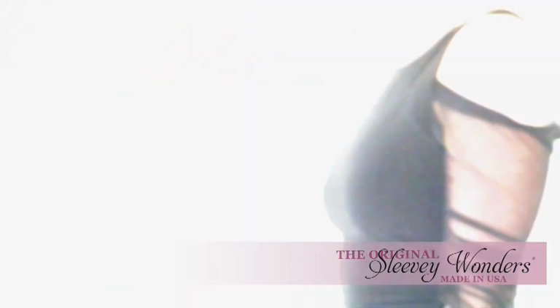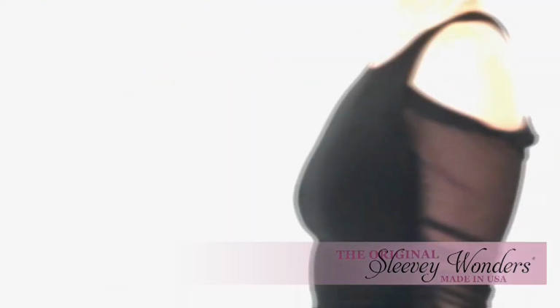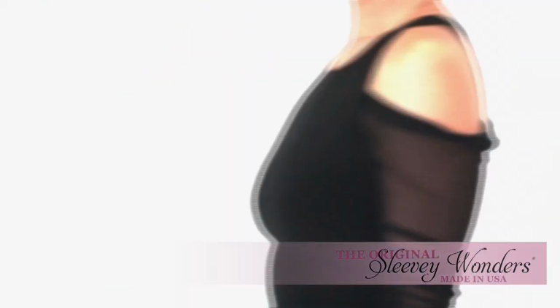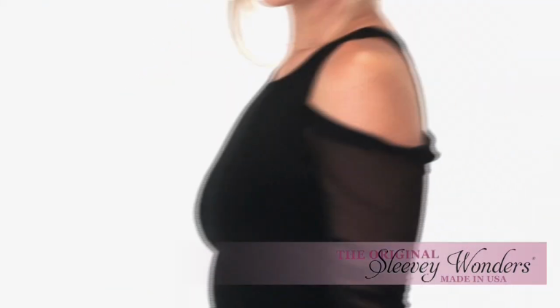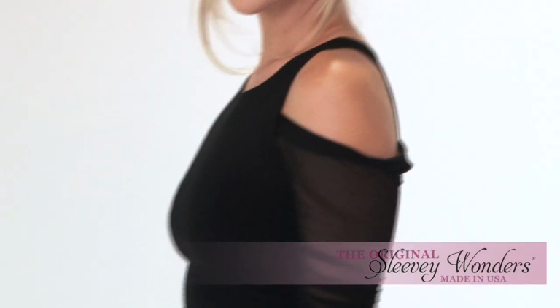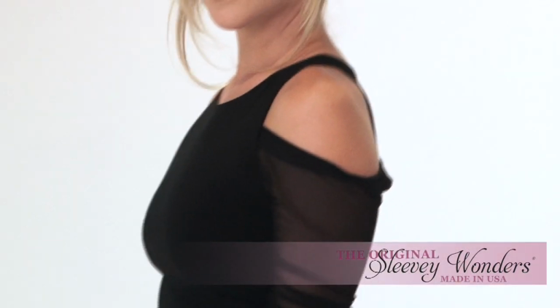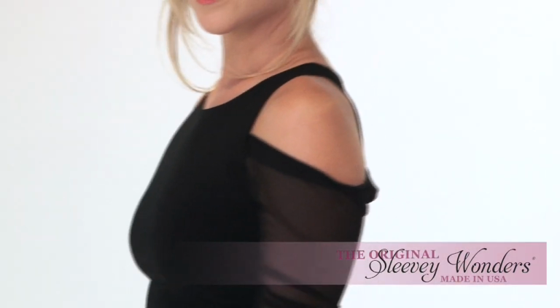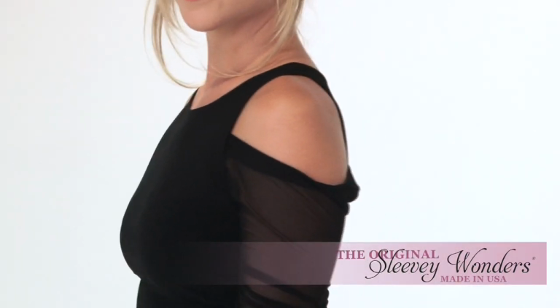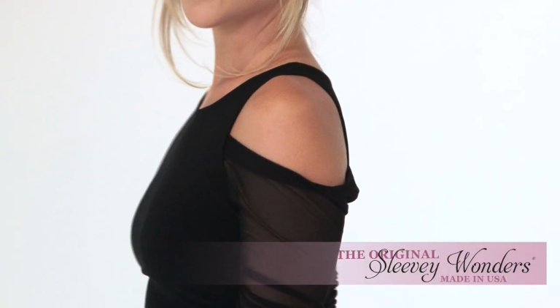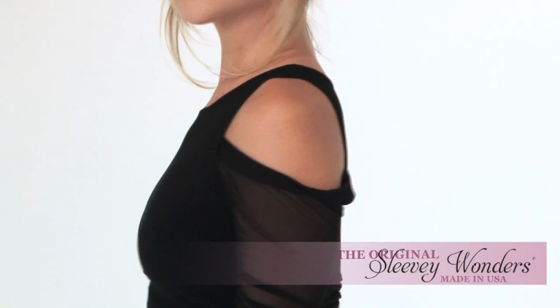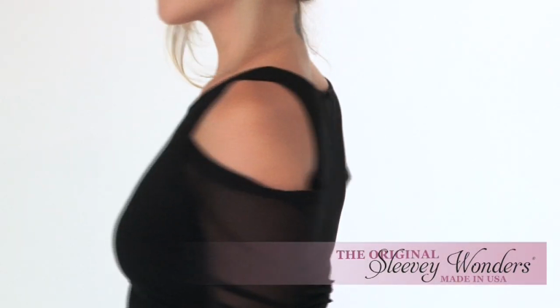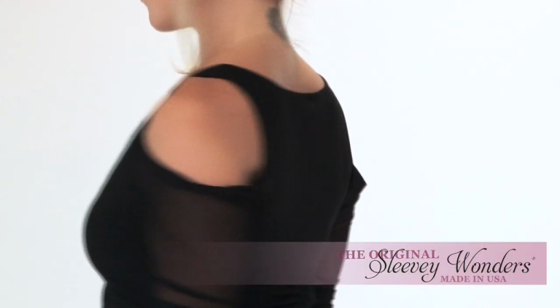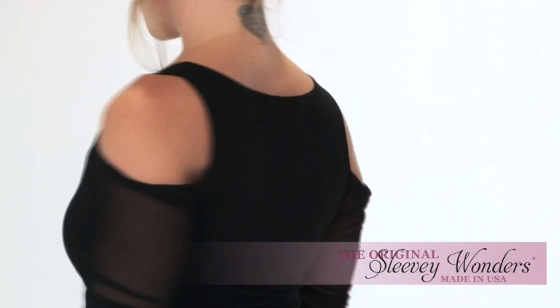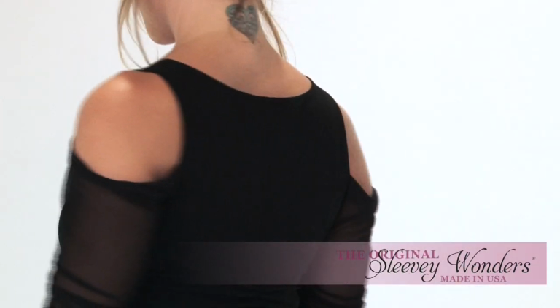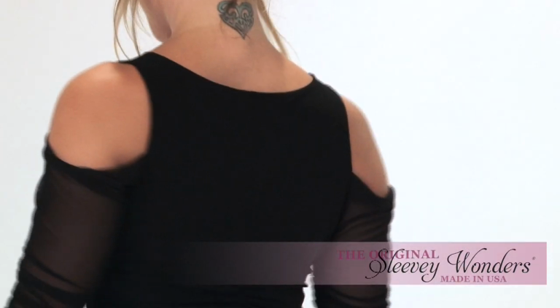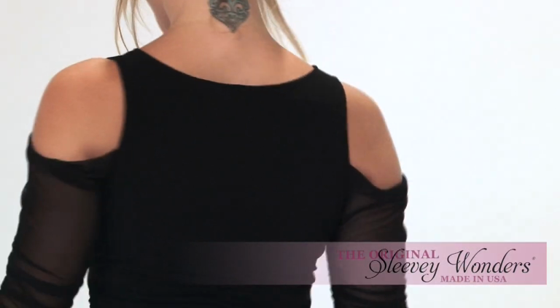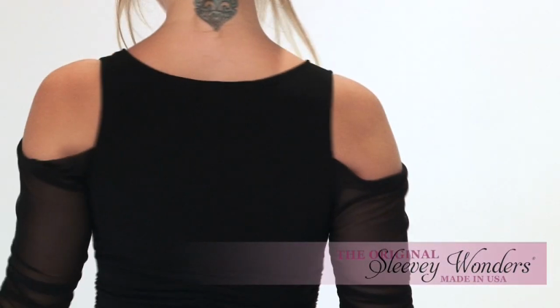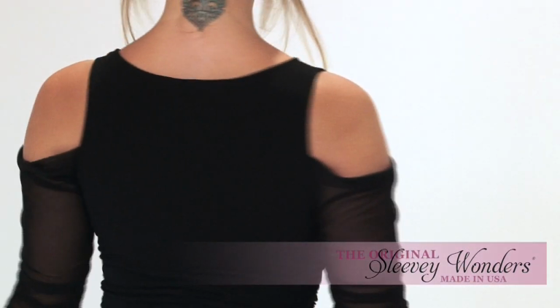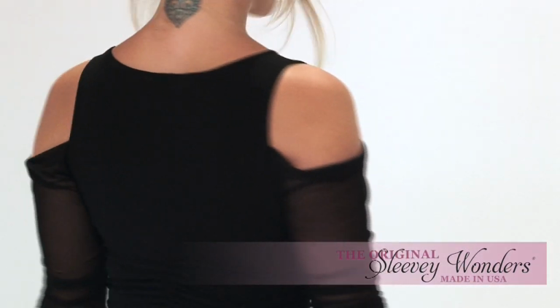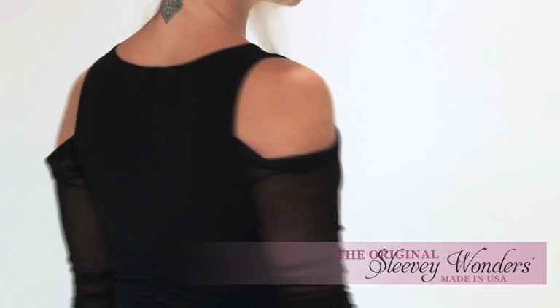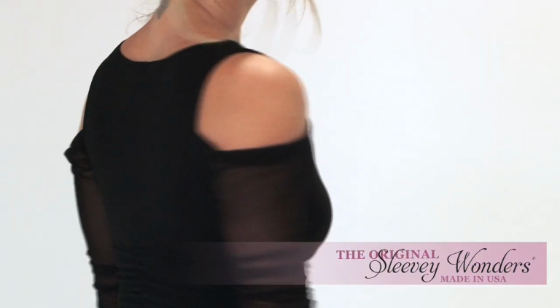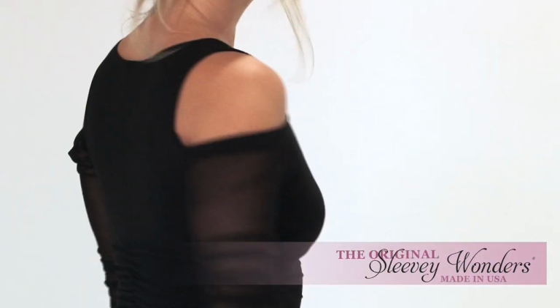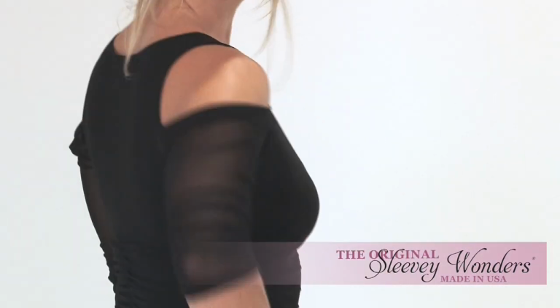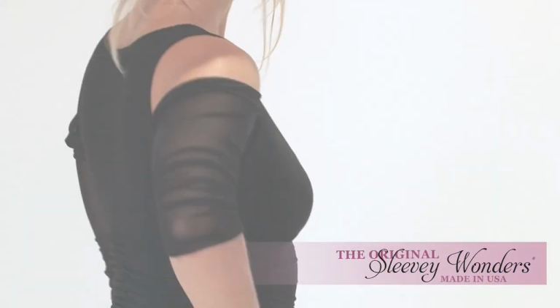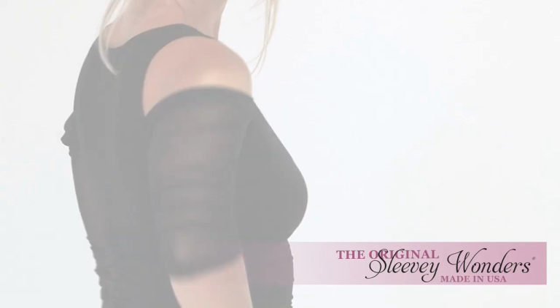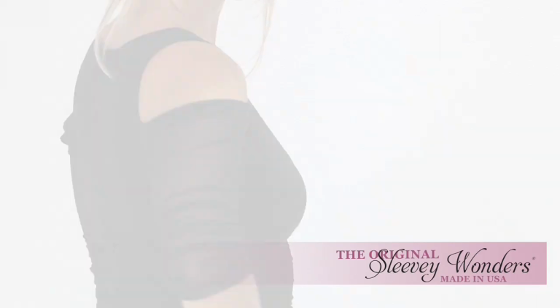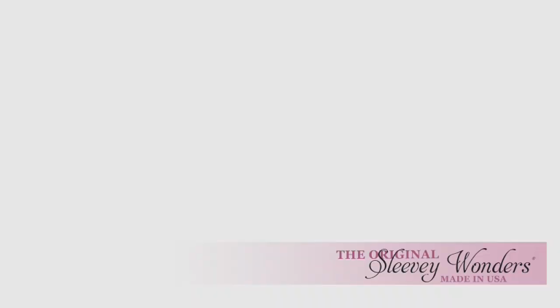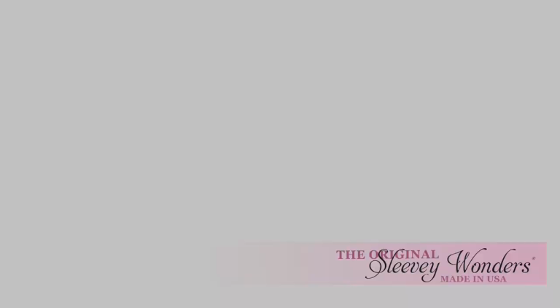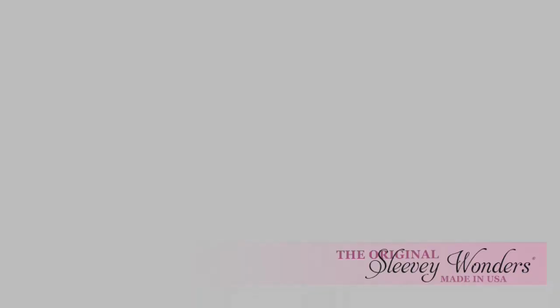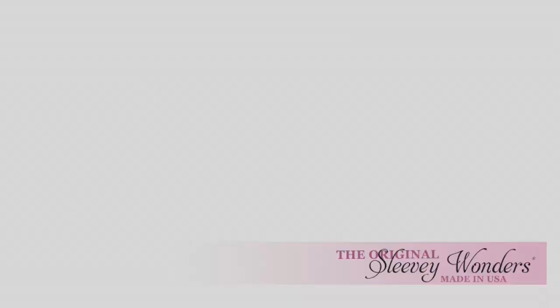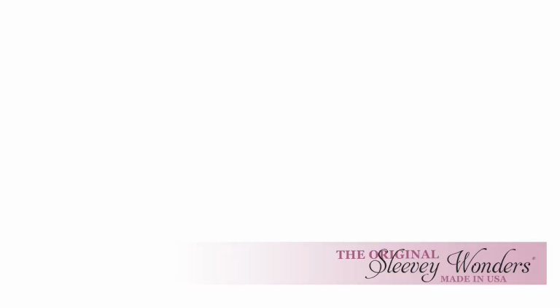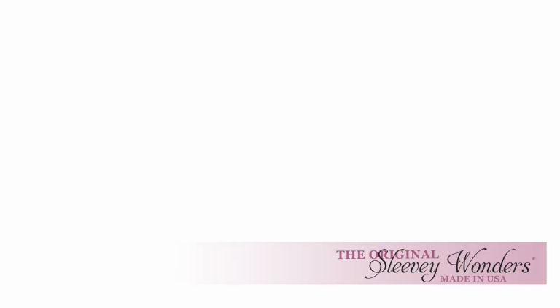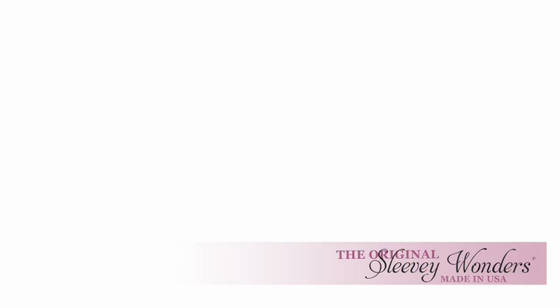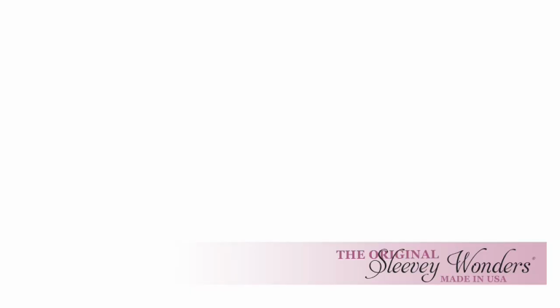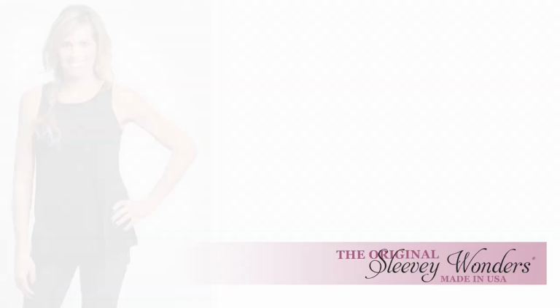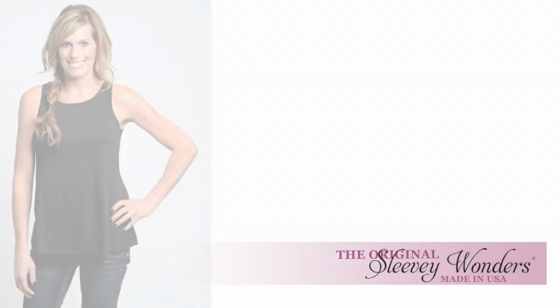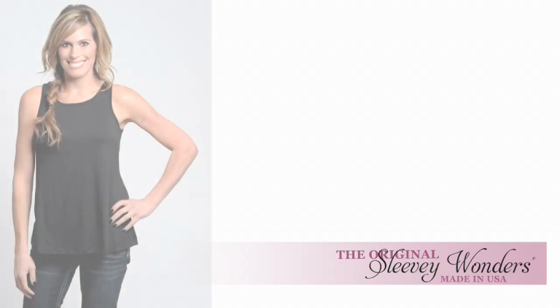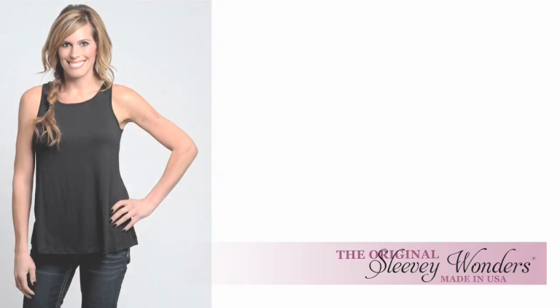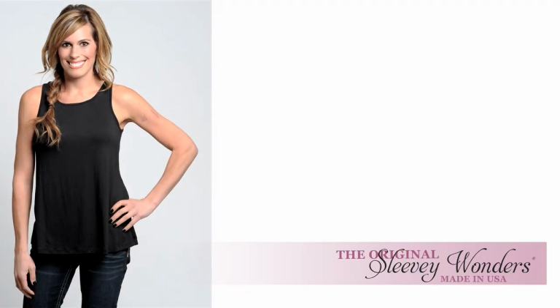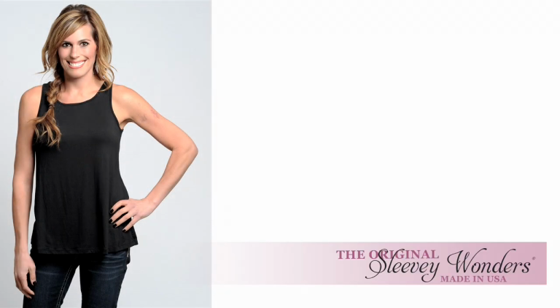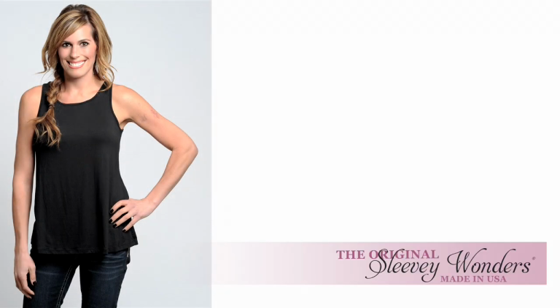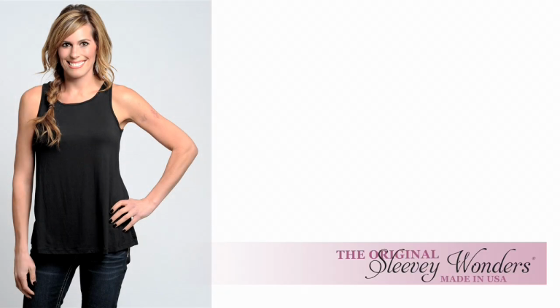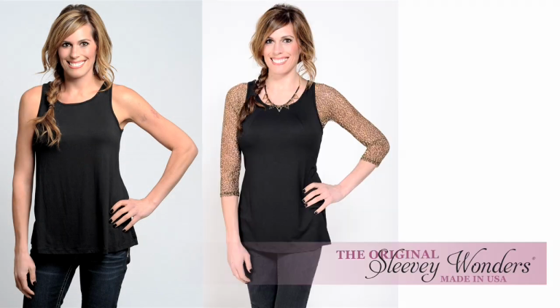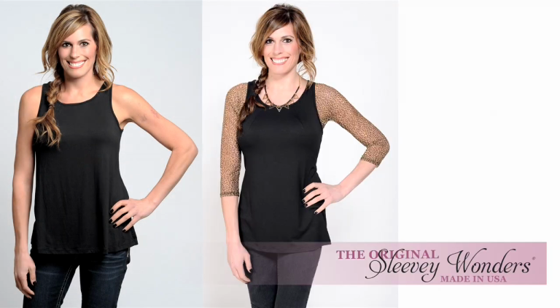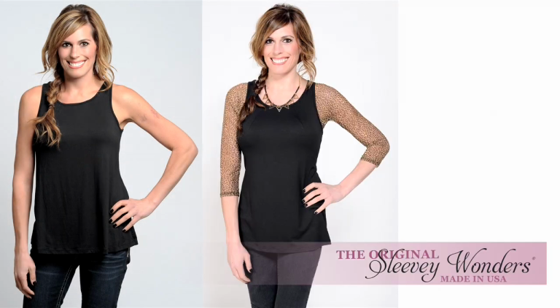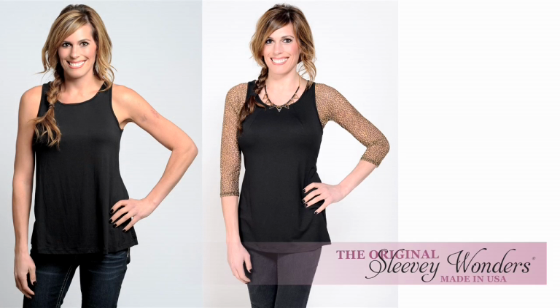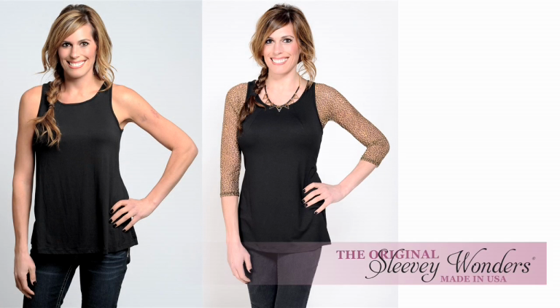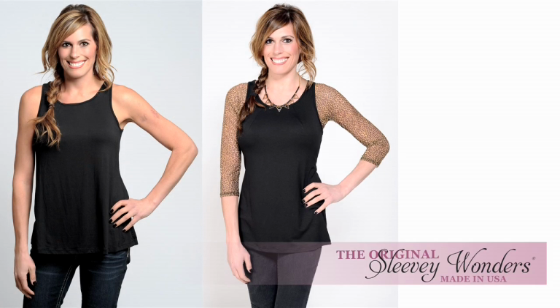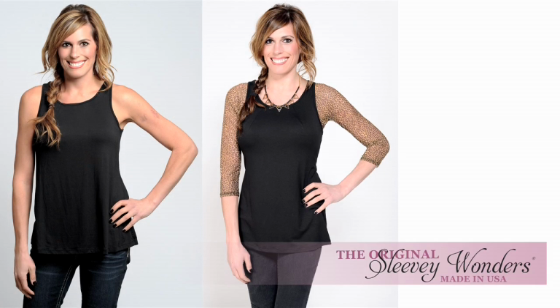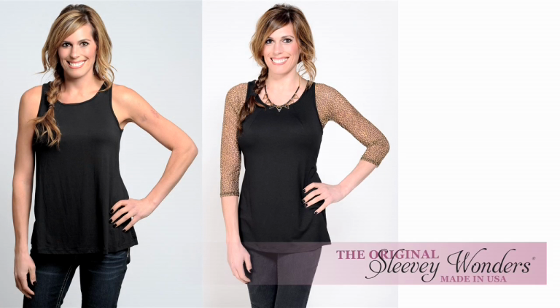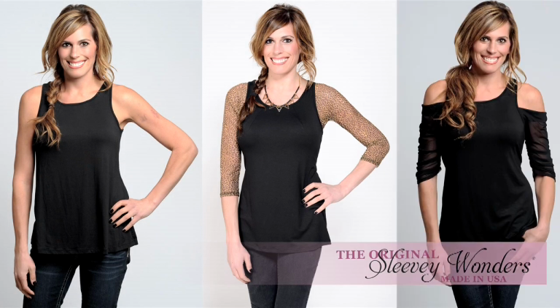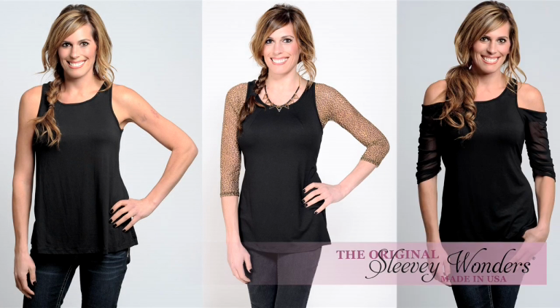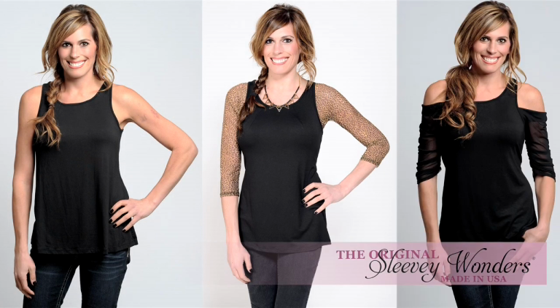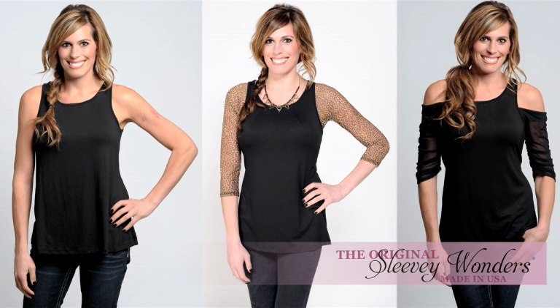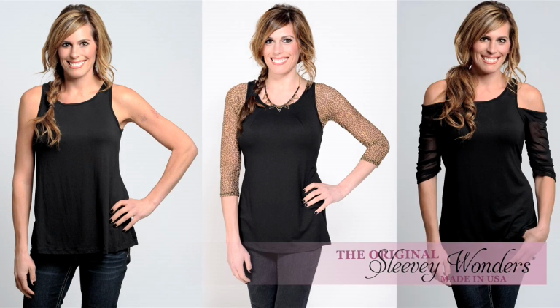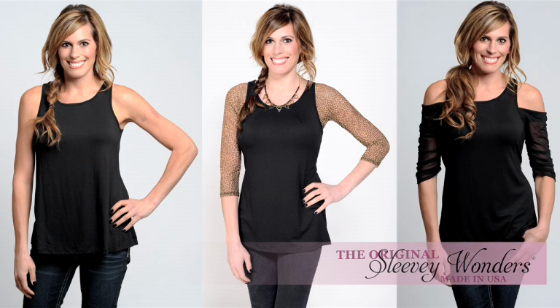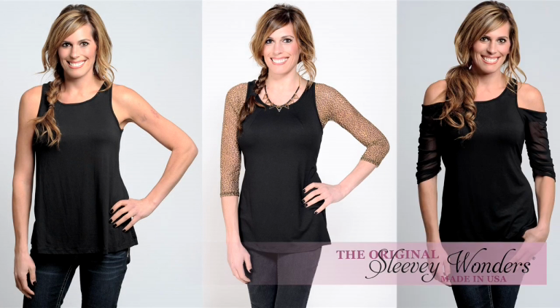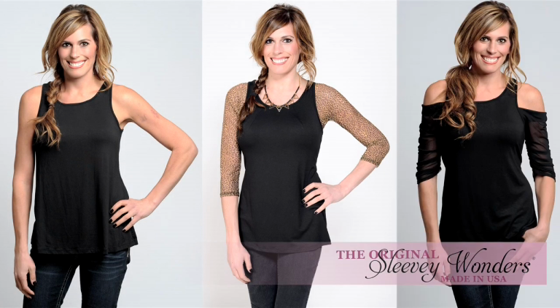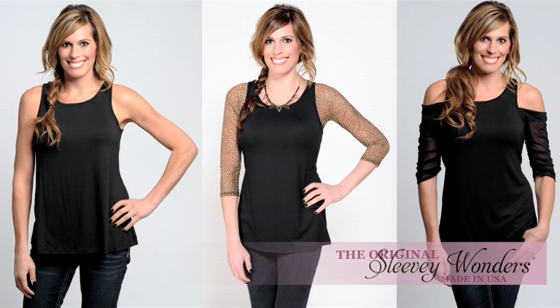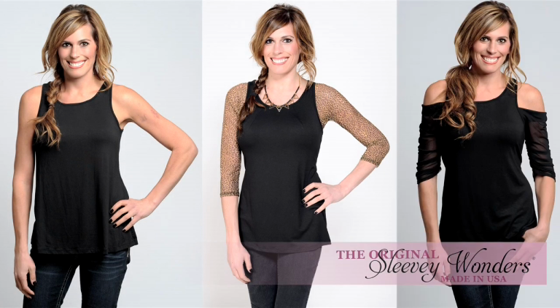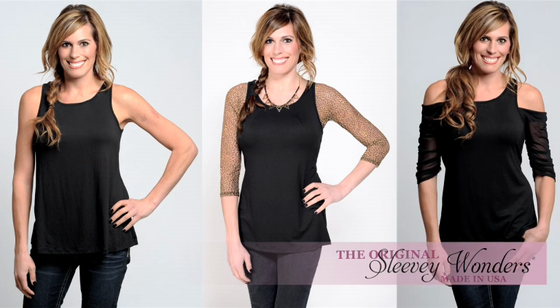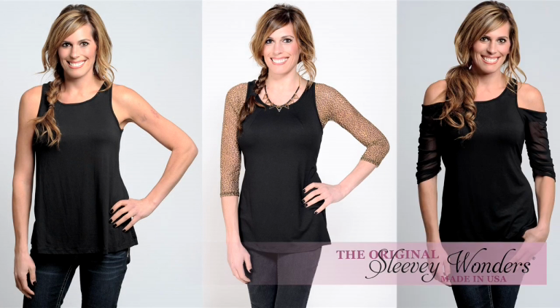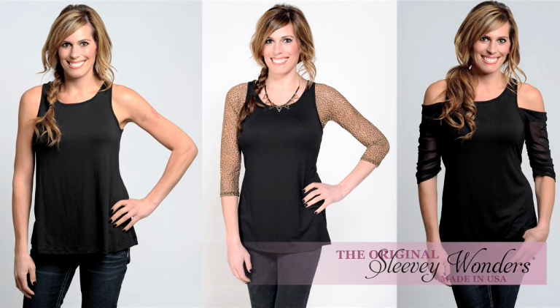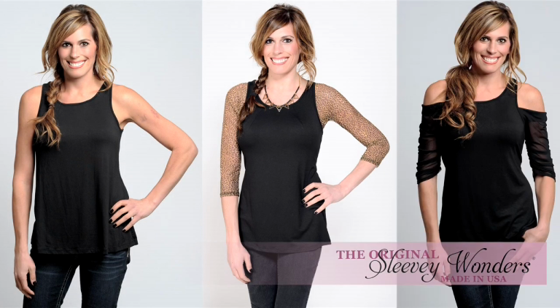Wear a different style like waterfall Sleevey Wonders. Create new outfits daily by mixing and matching different styles of Sleevey Wonders.